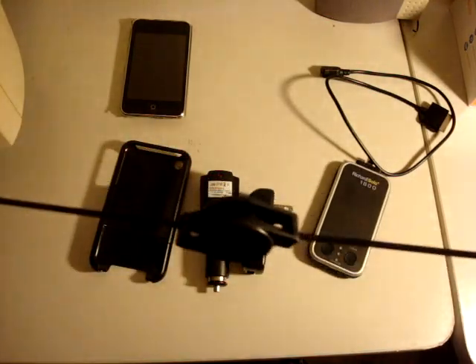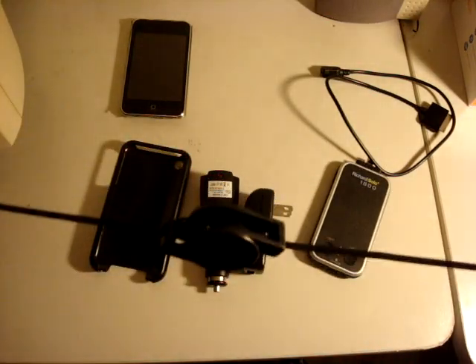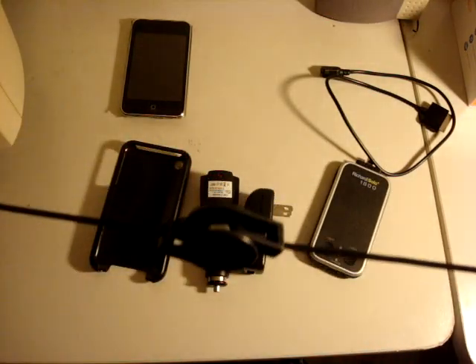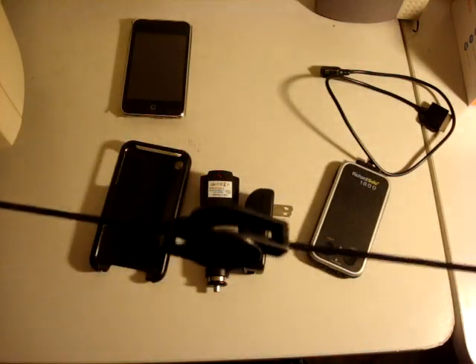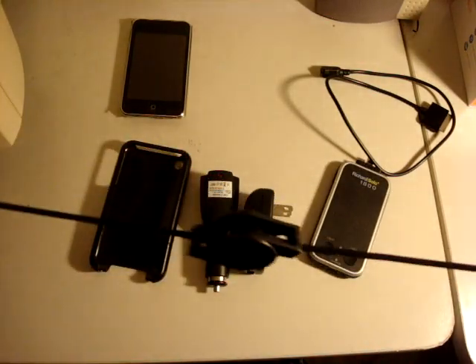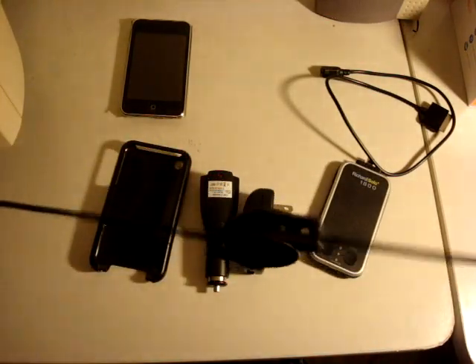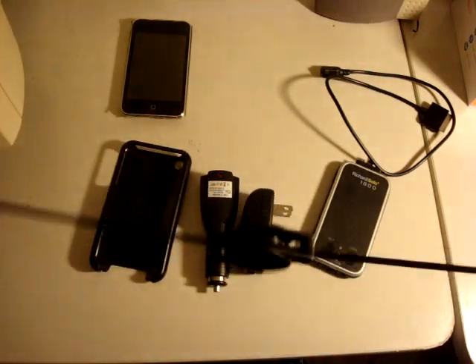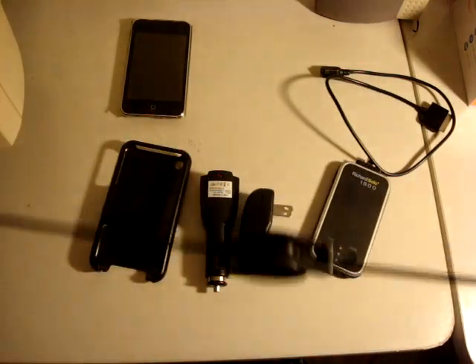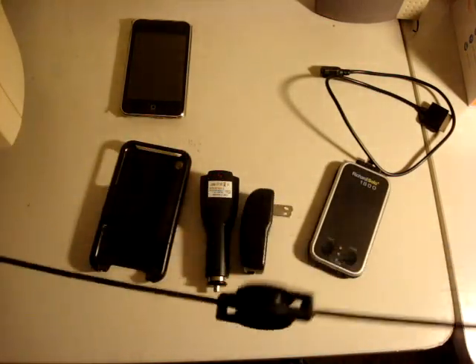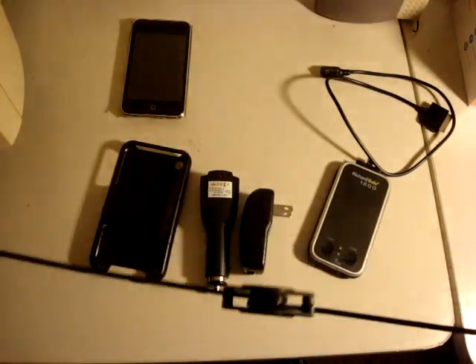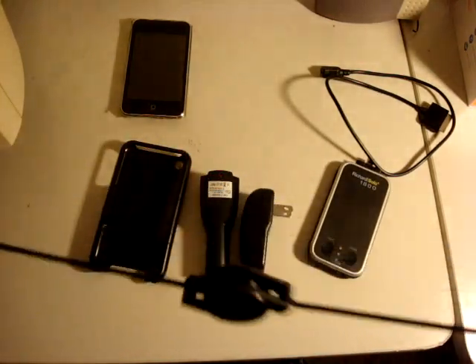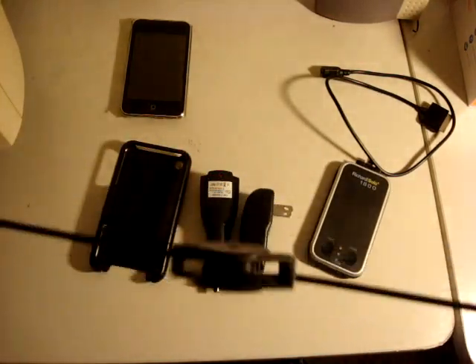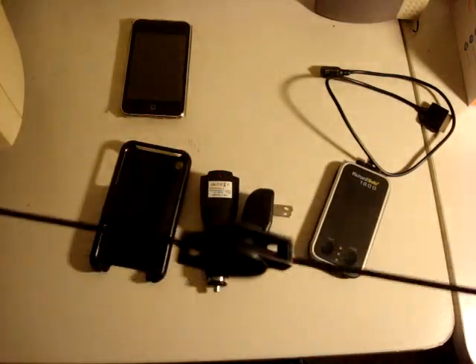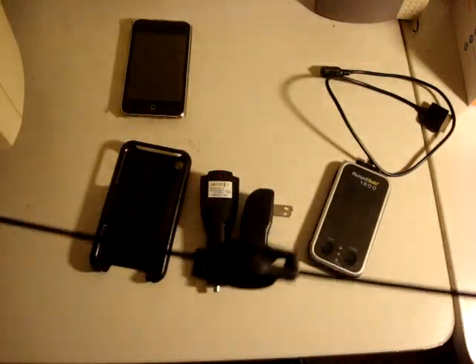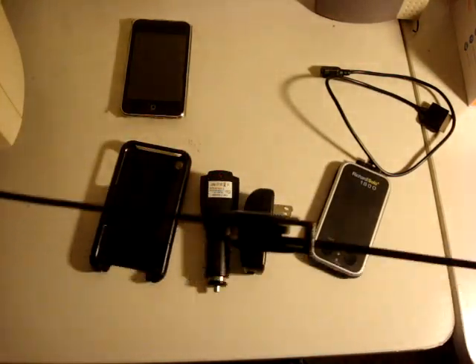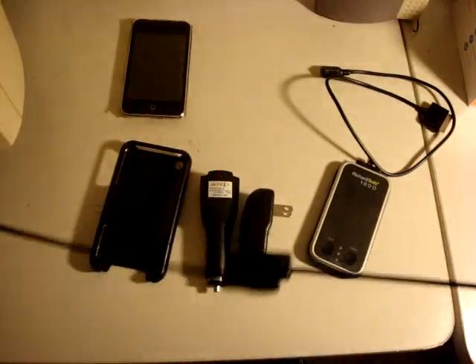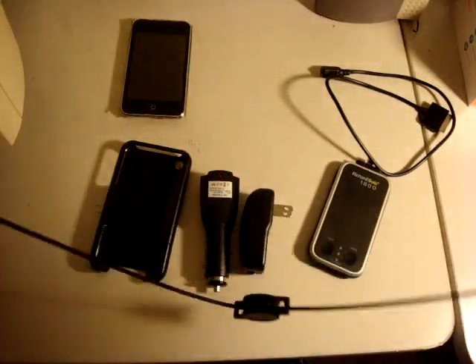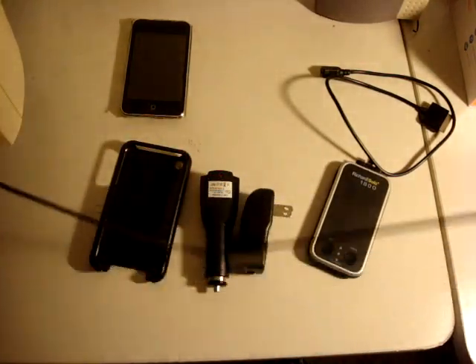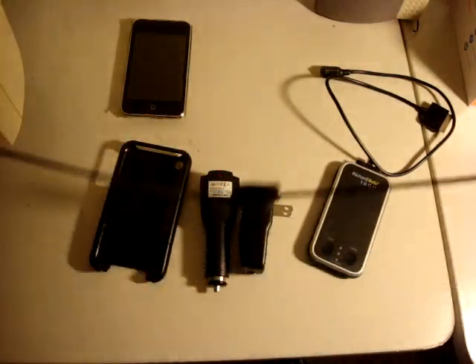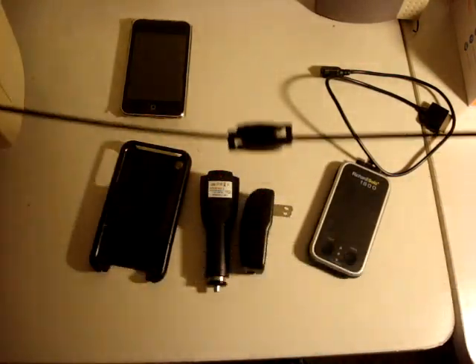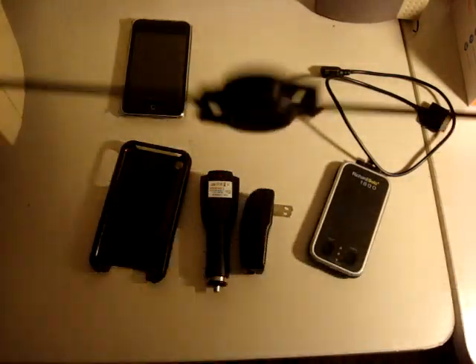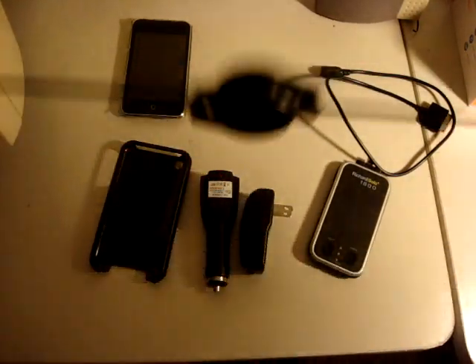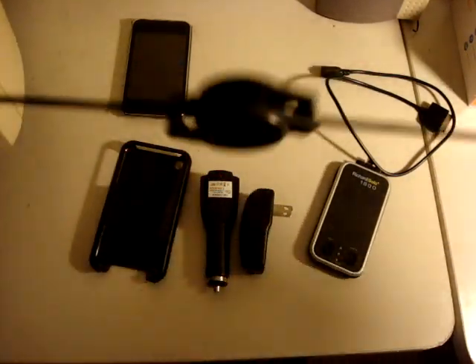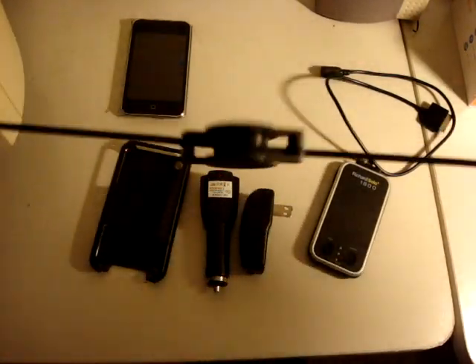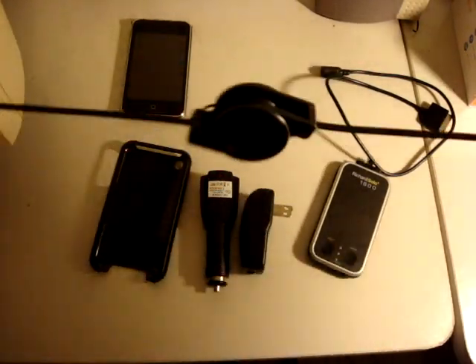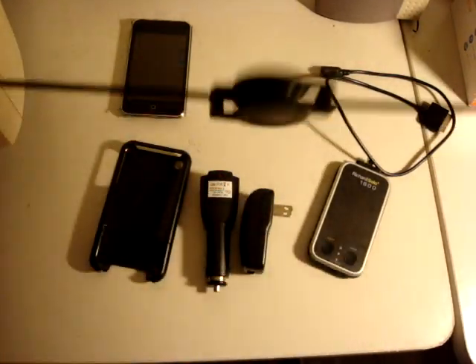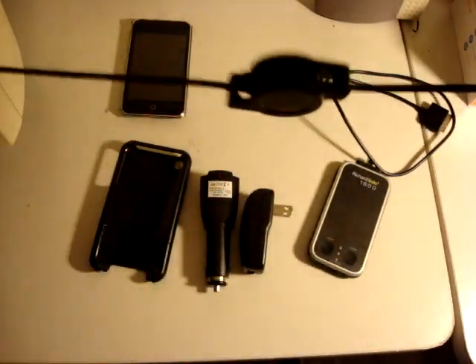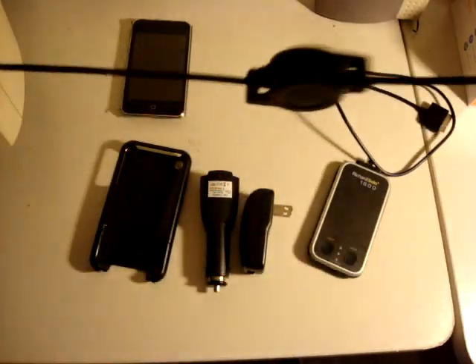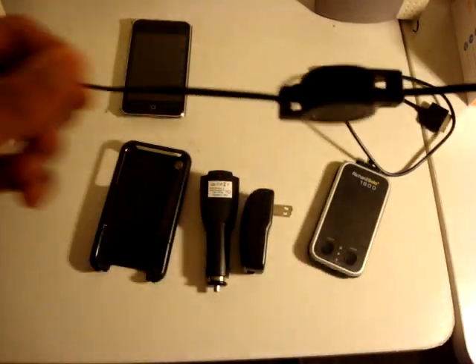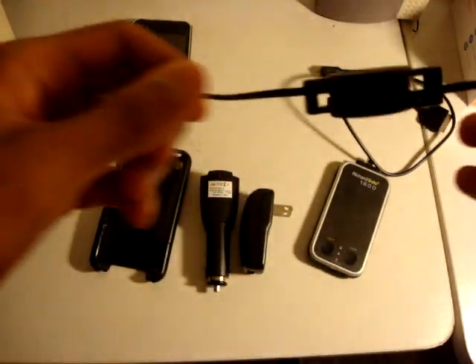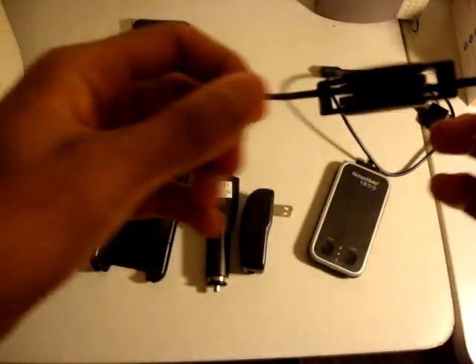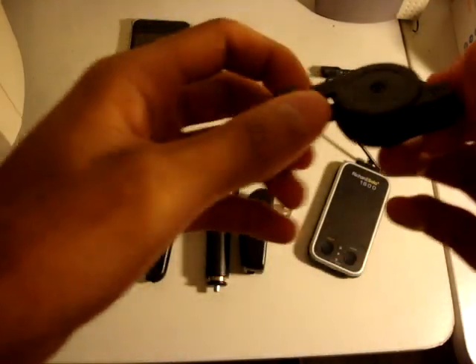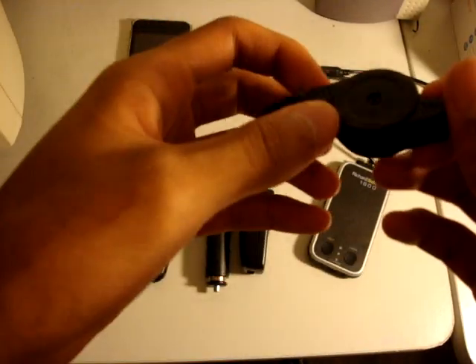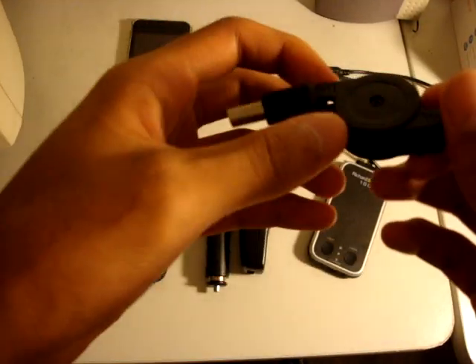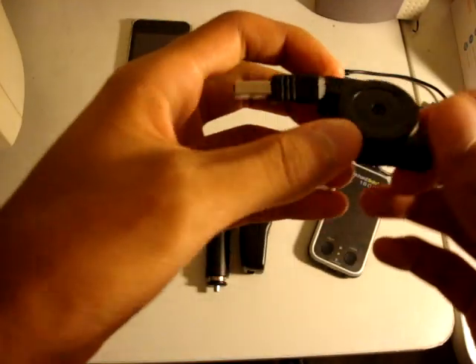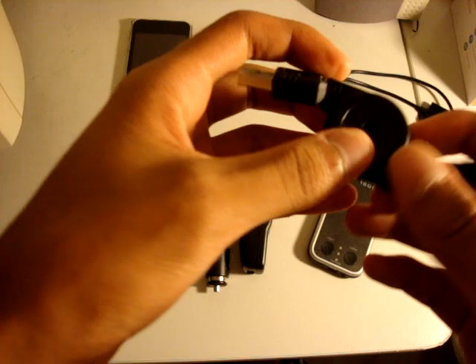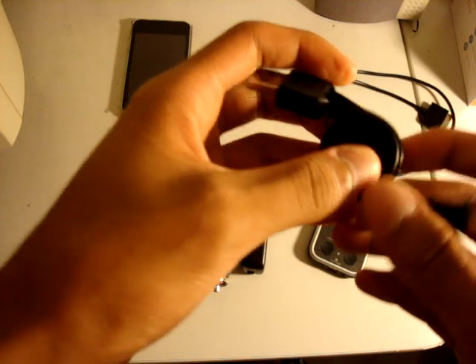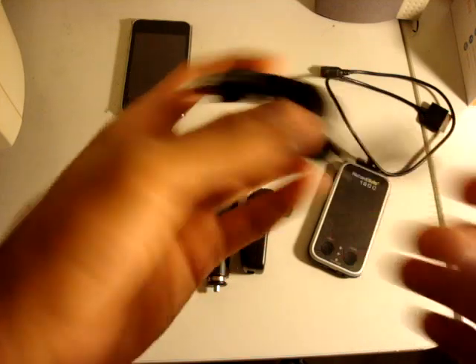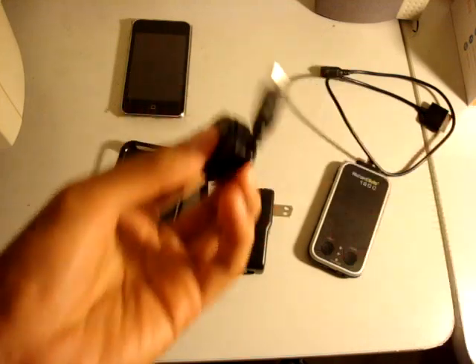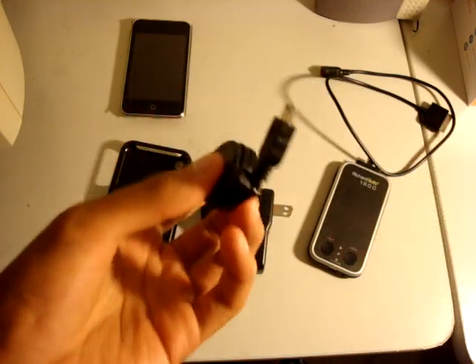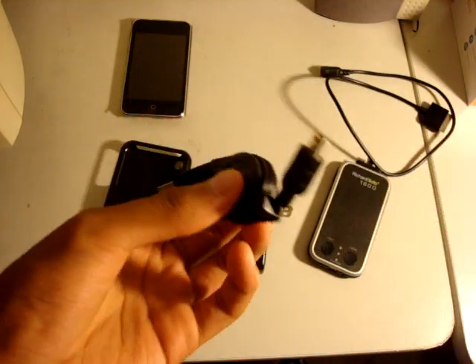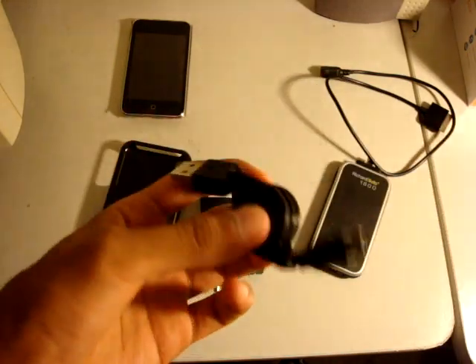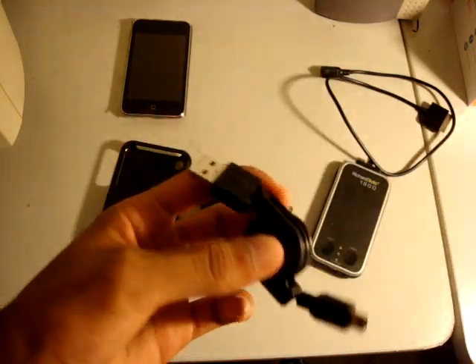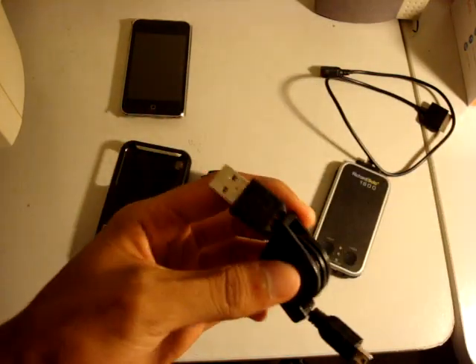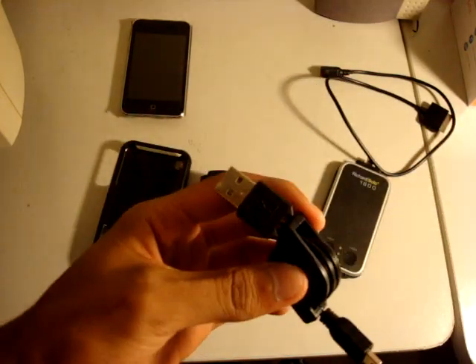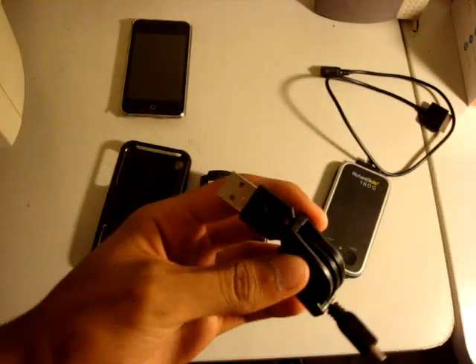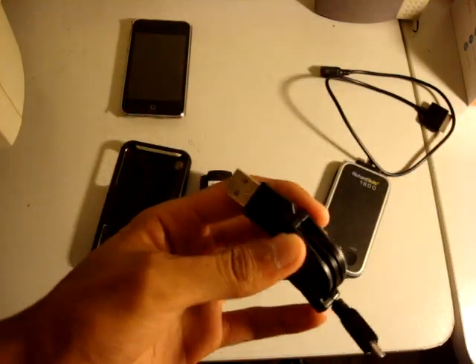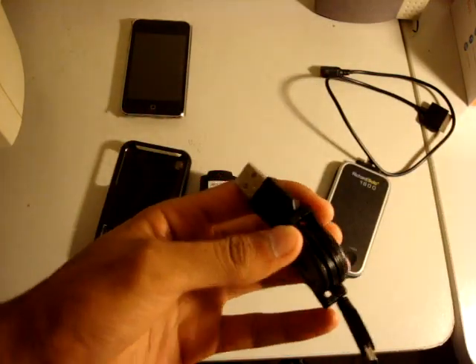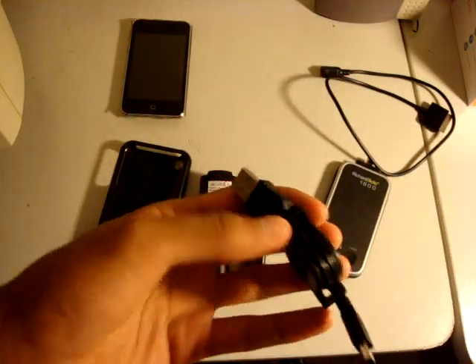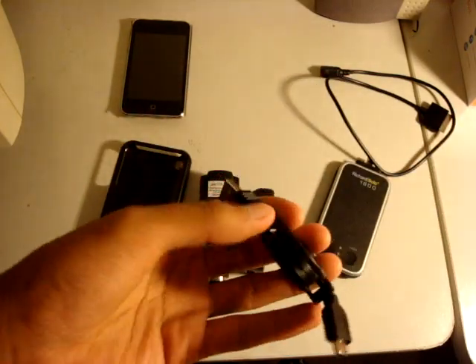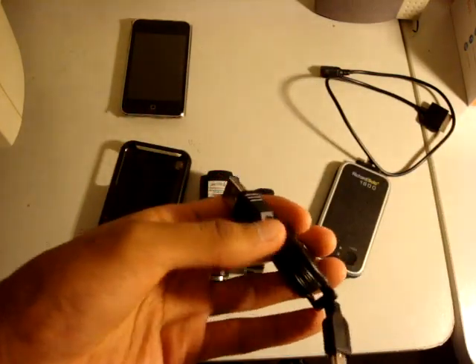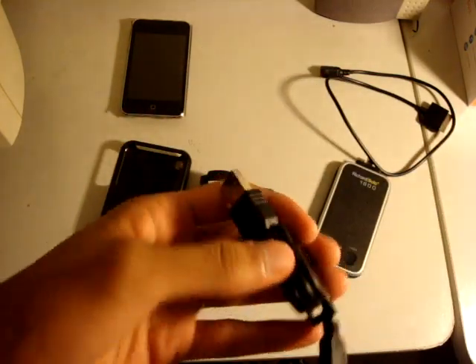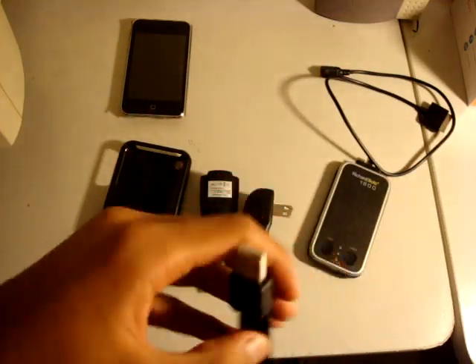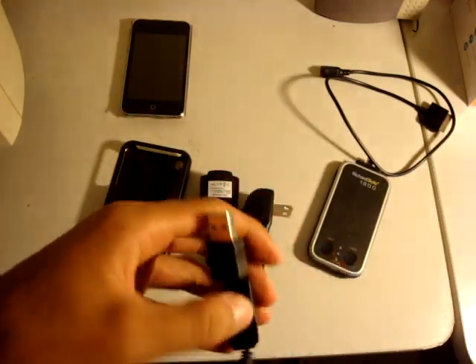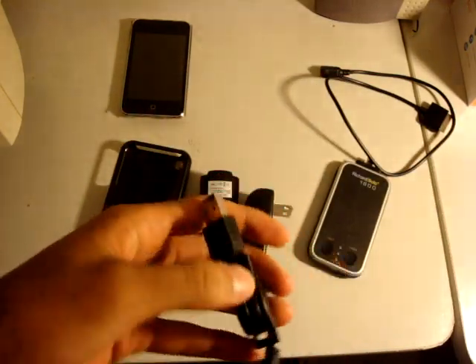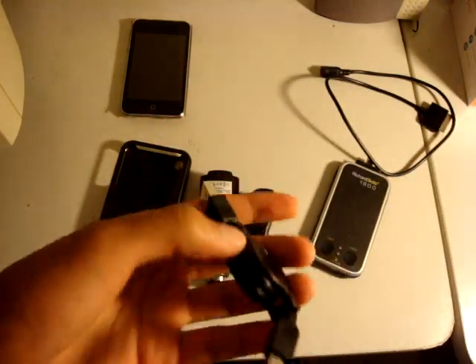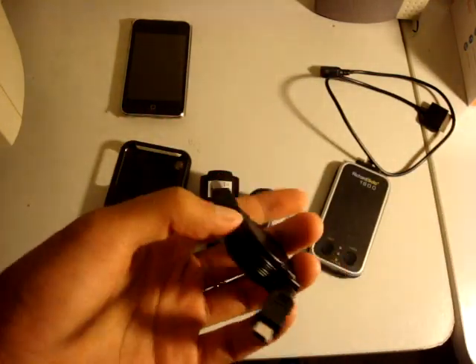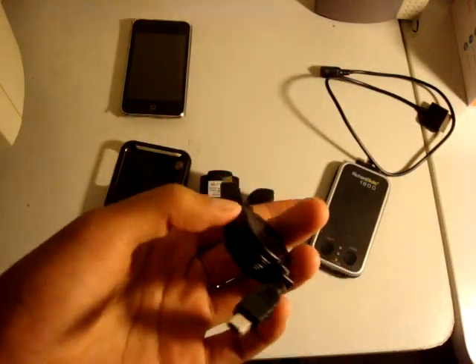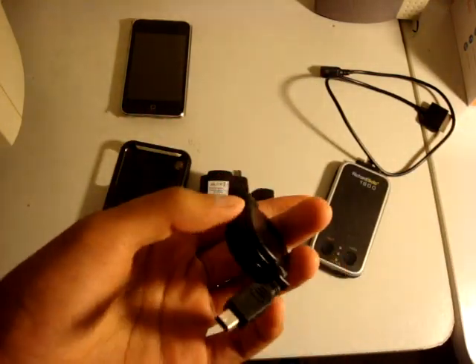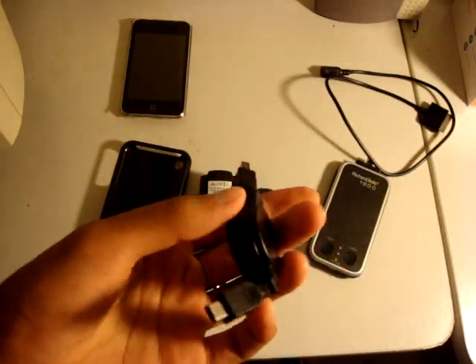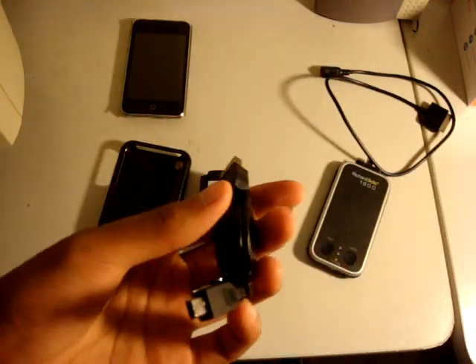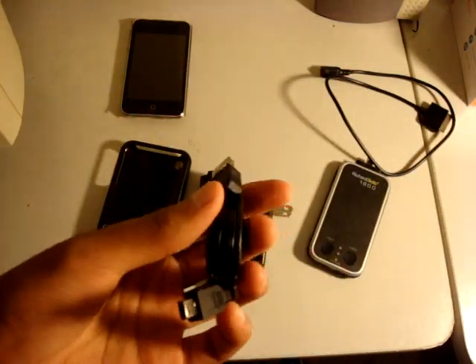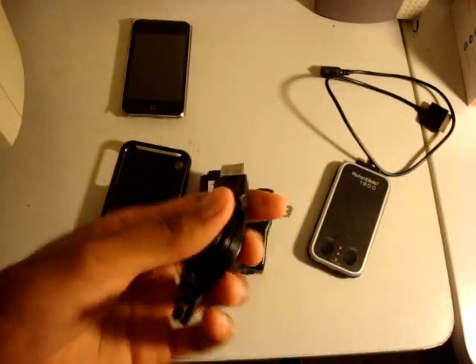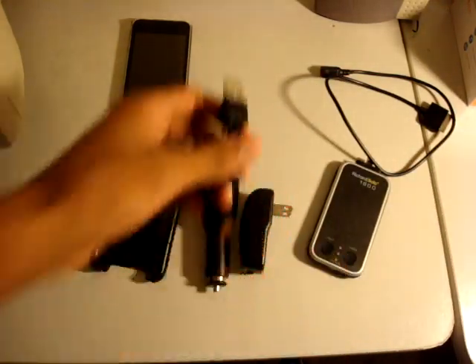This is a retractable mini USB and USB cable. Some people may like this, but I kind of don't like it because it makes it seem flimsy, but it's really portable — so that's probably what they were going for.